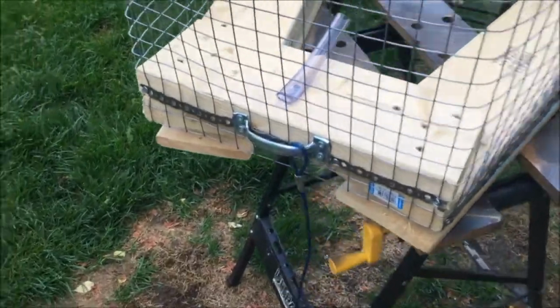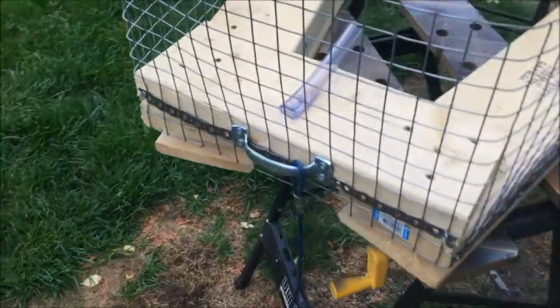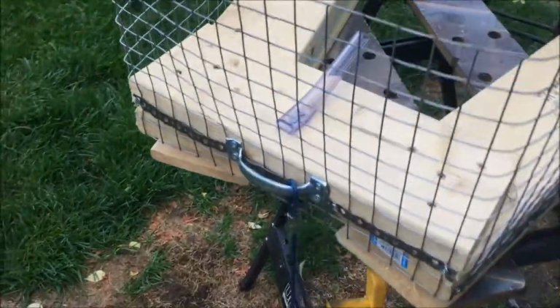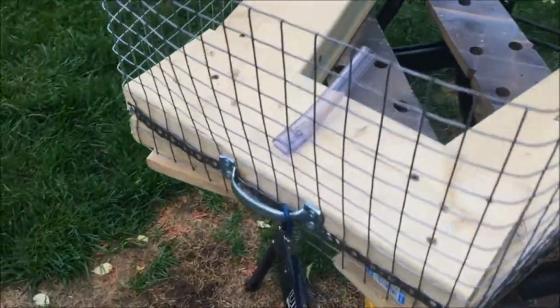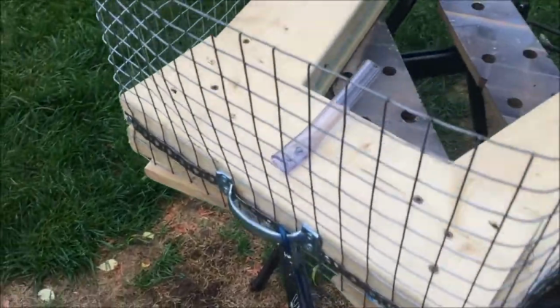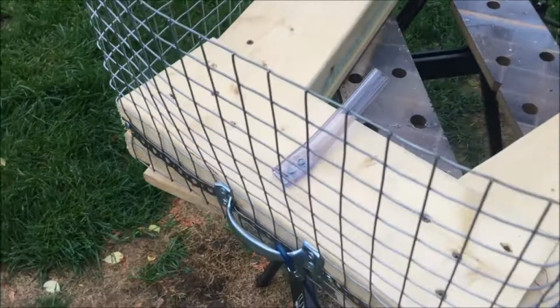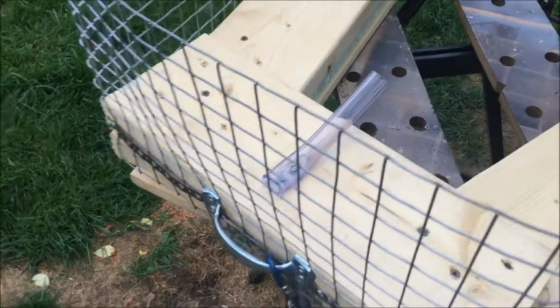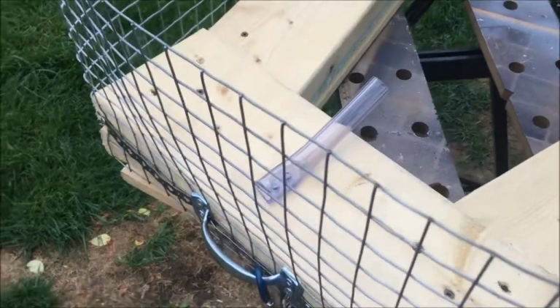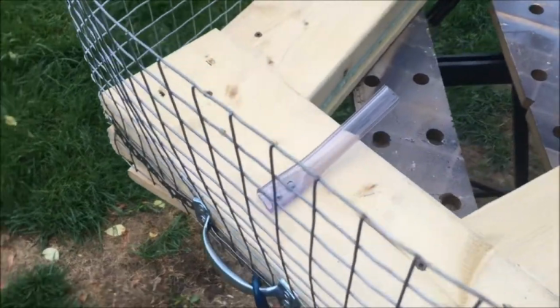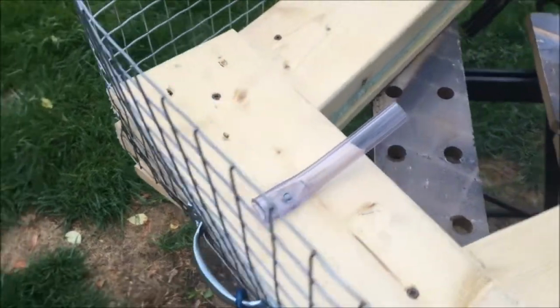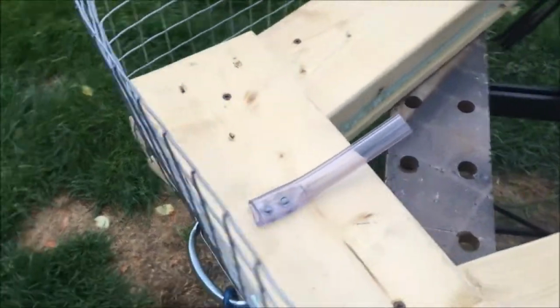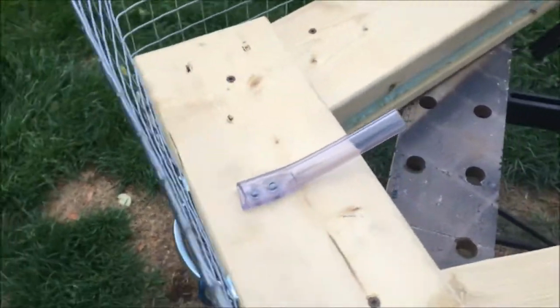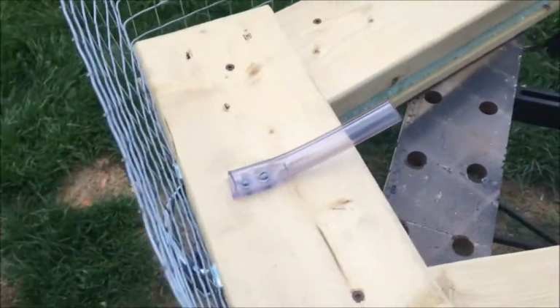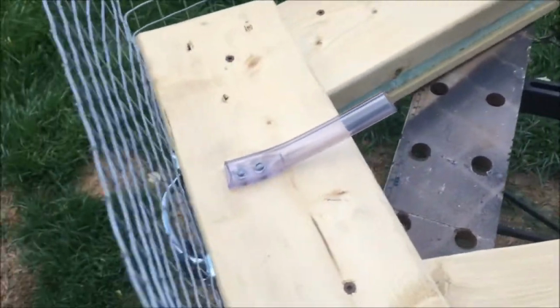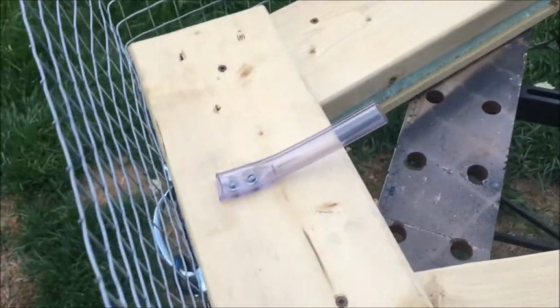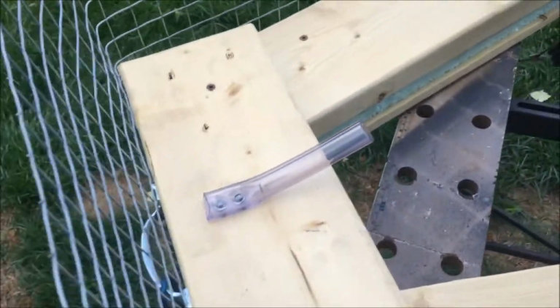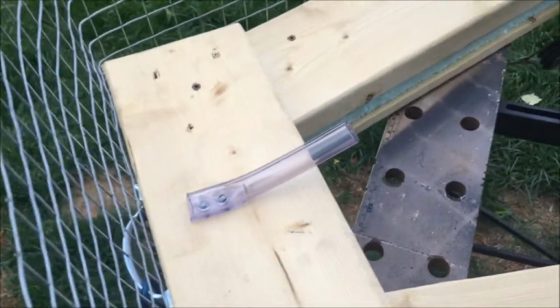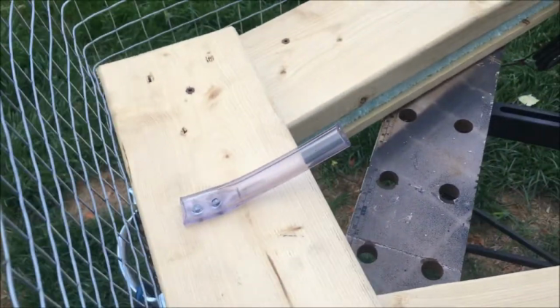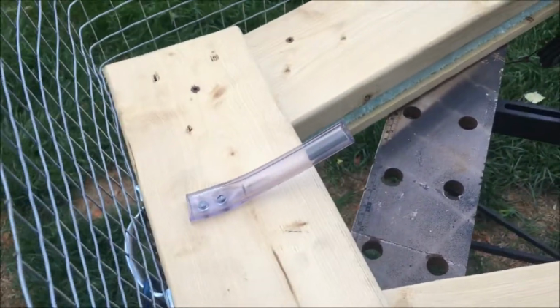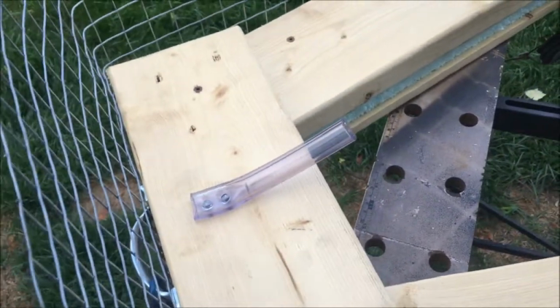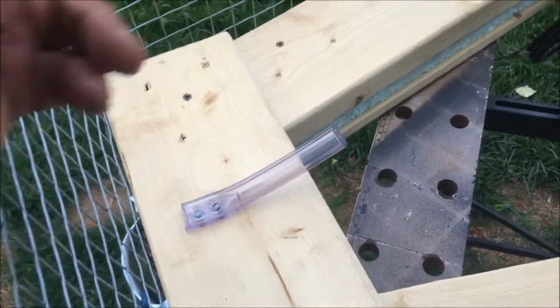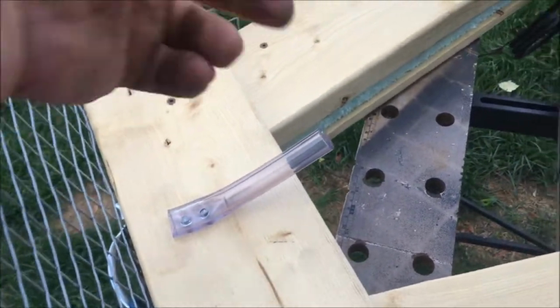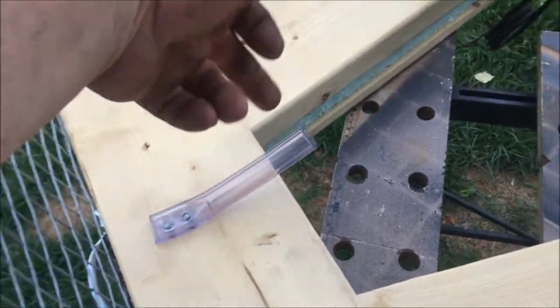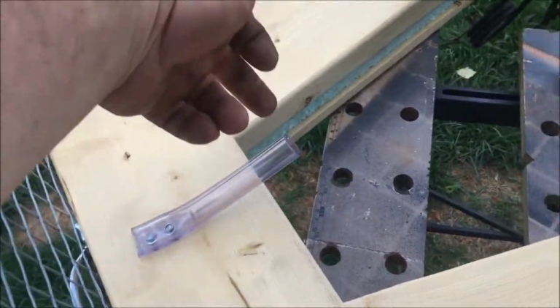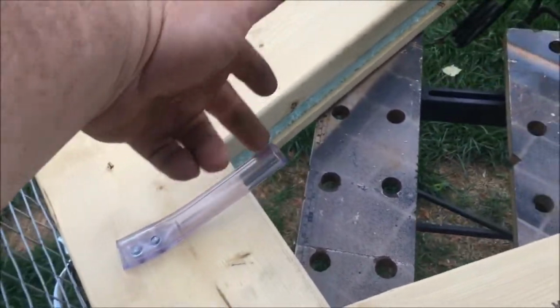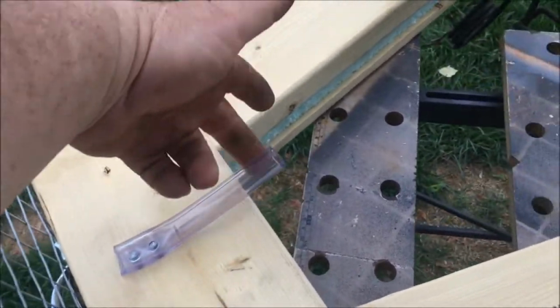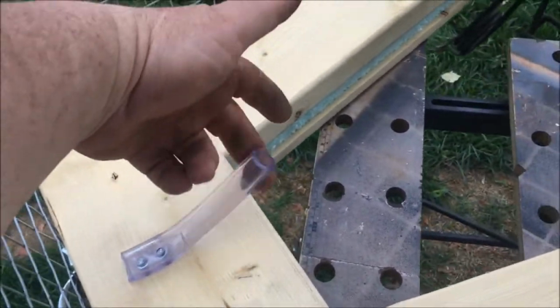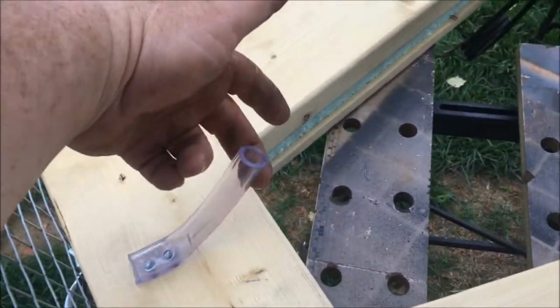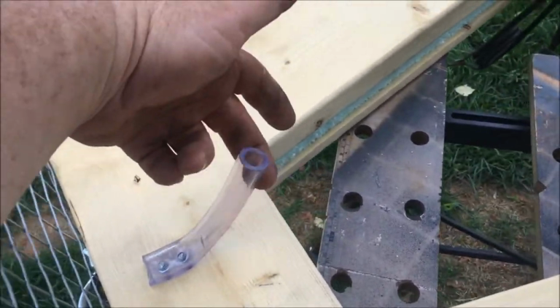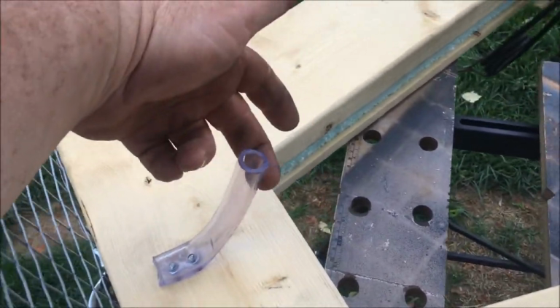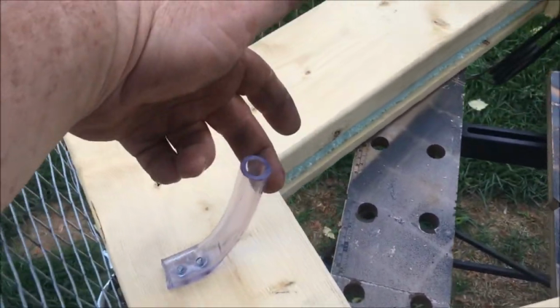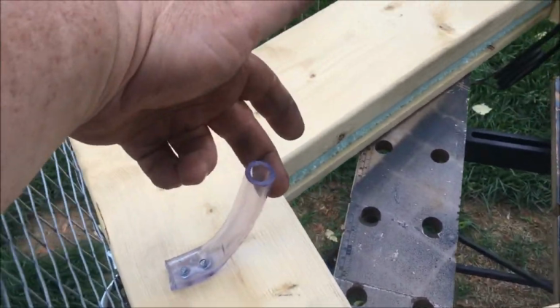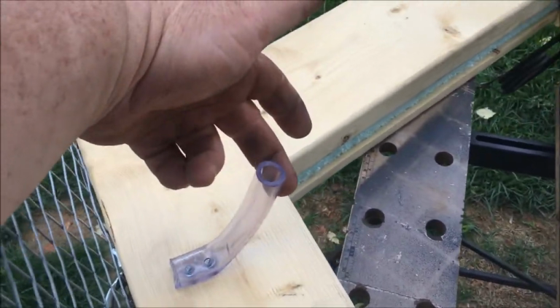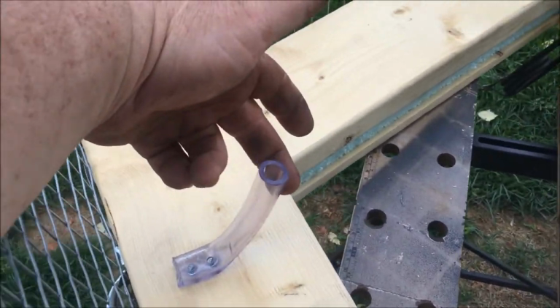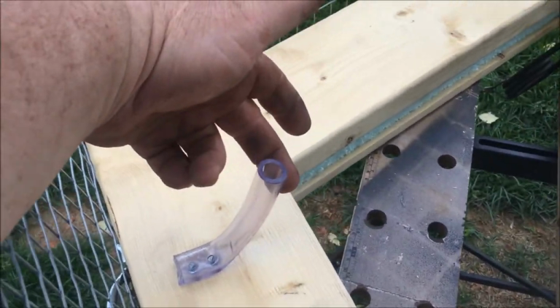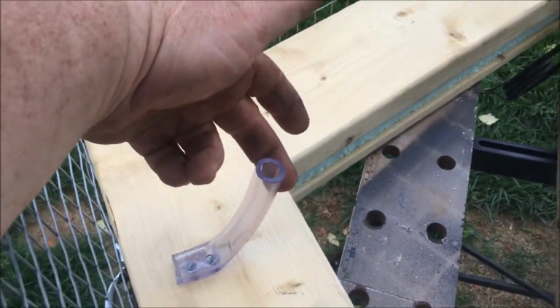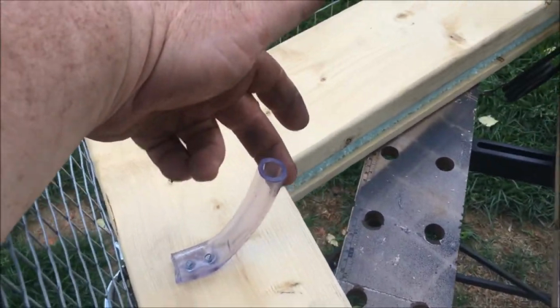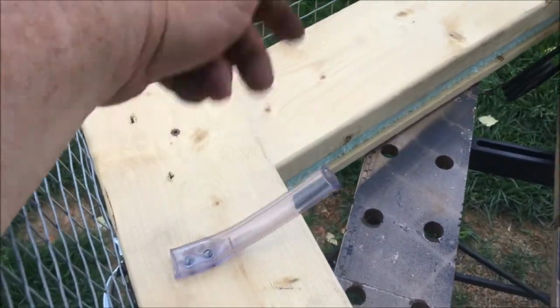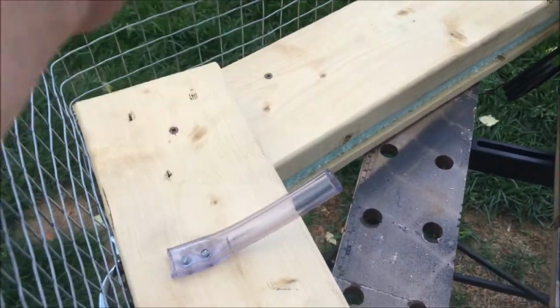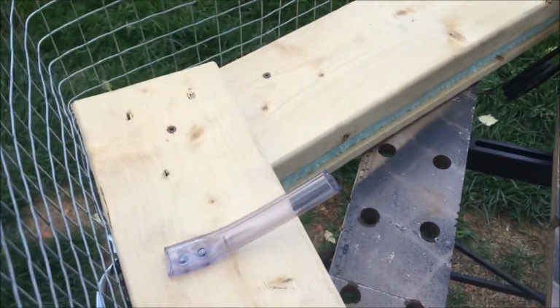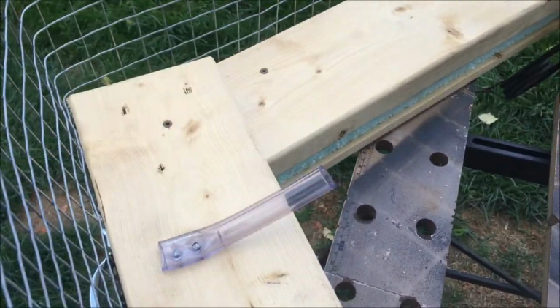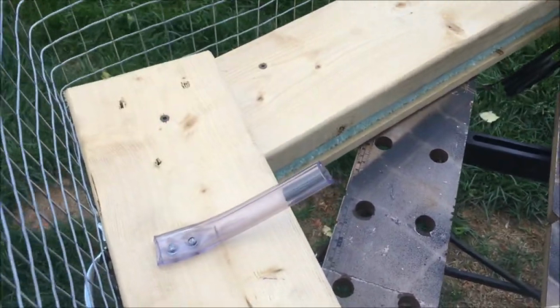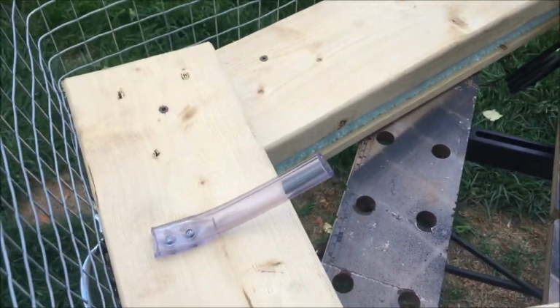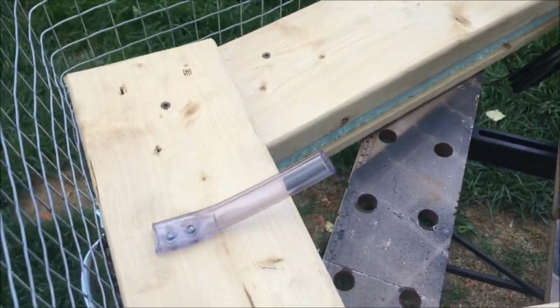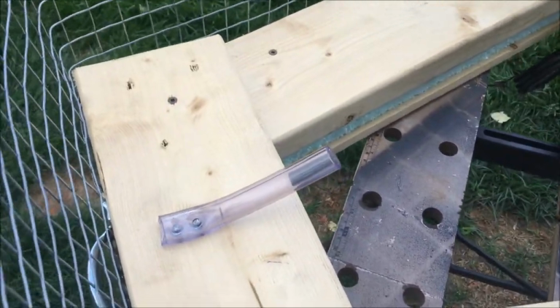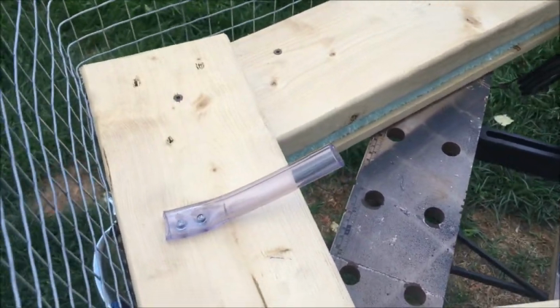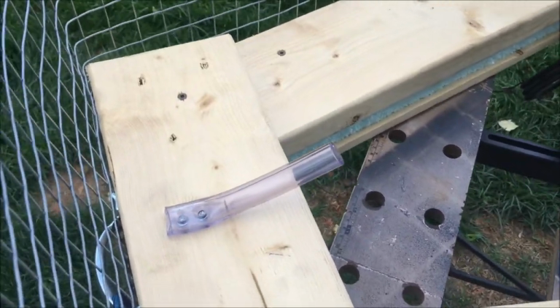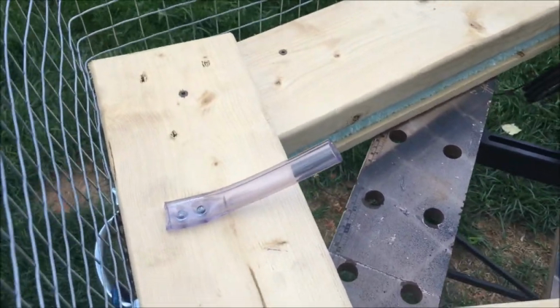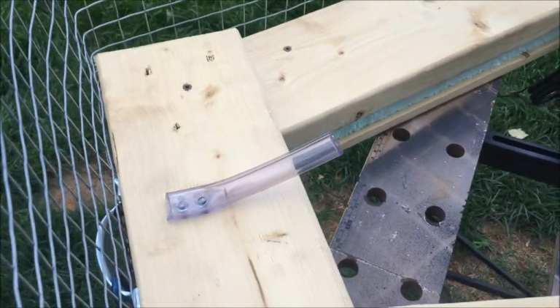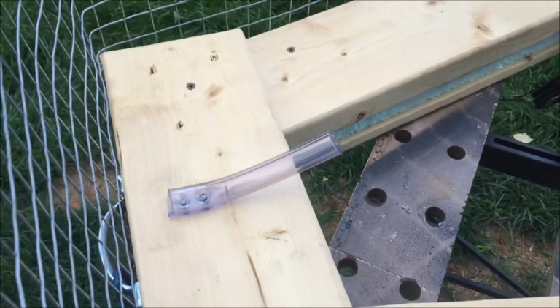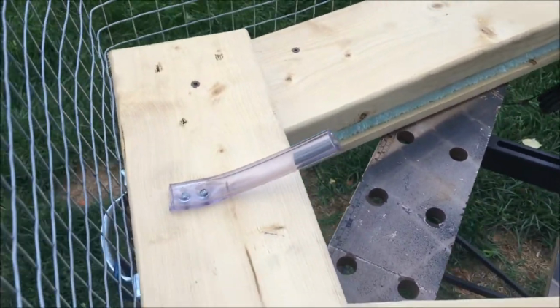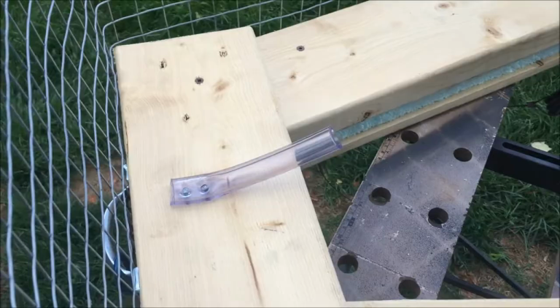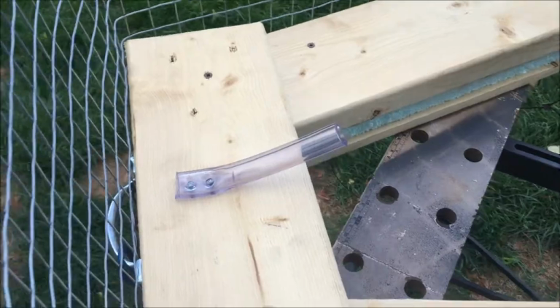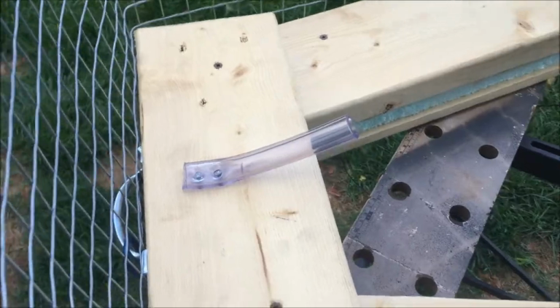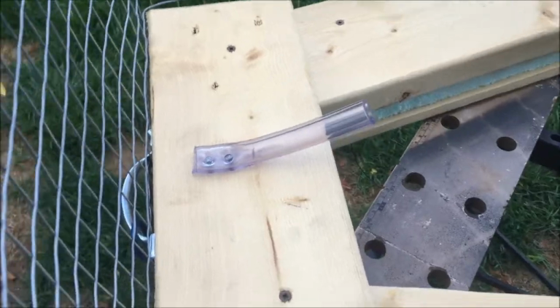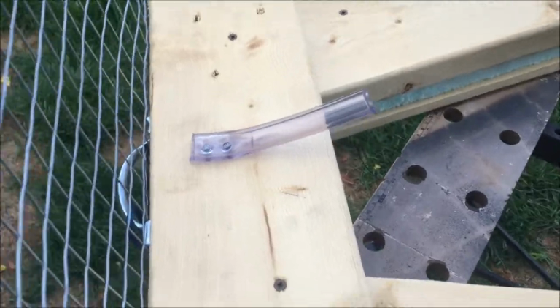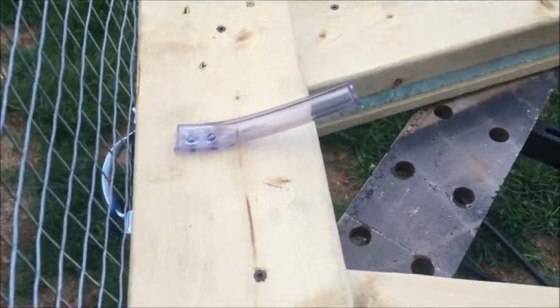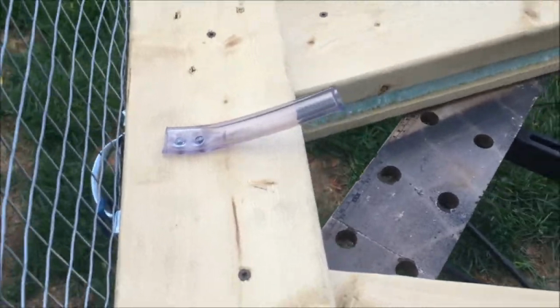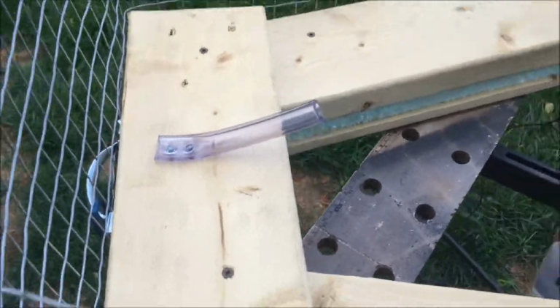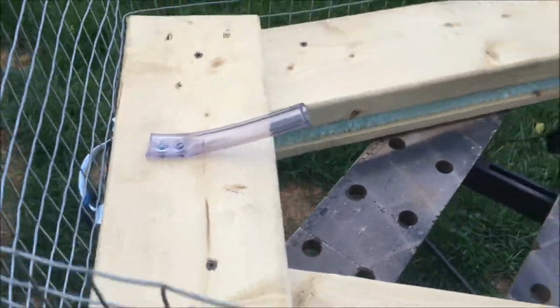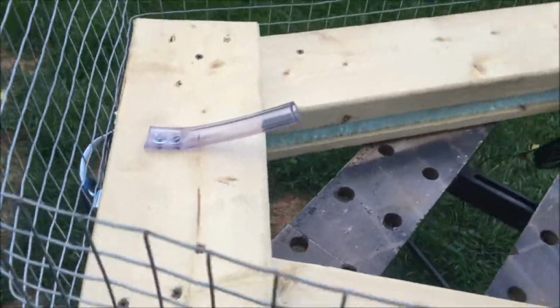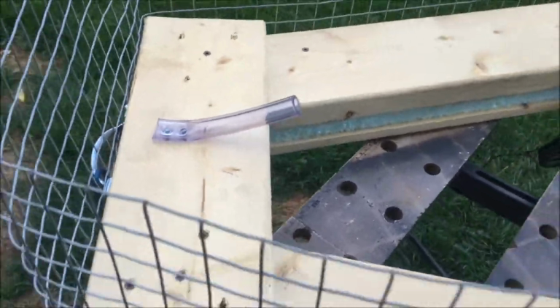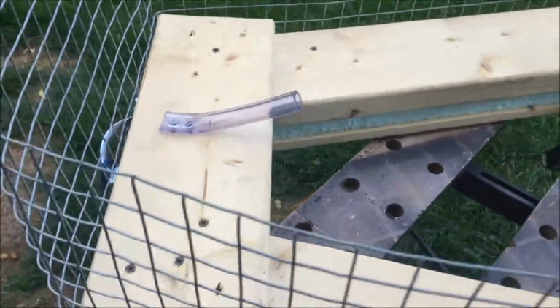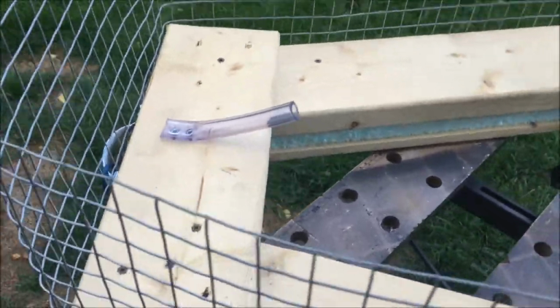I didn't have any of the black holes like what Dave had, but I had this sitting around, so that's going to be my bait holder — put my bait in it.